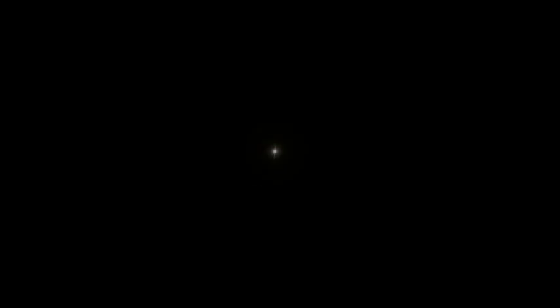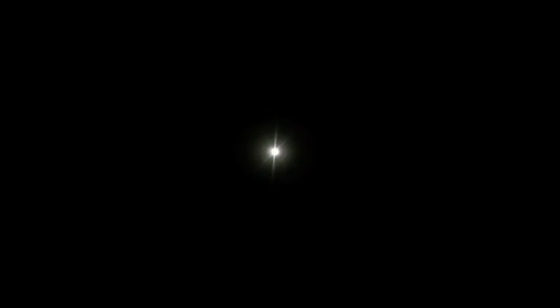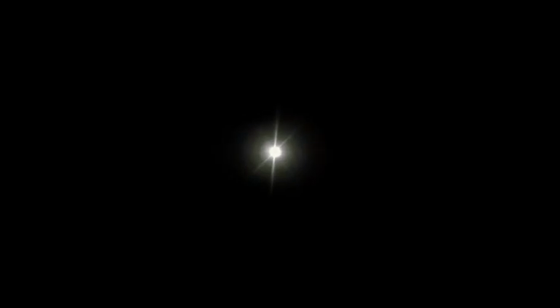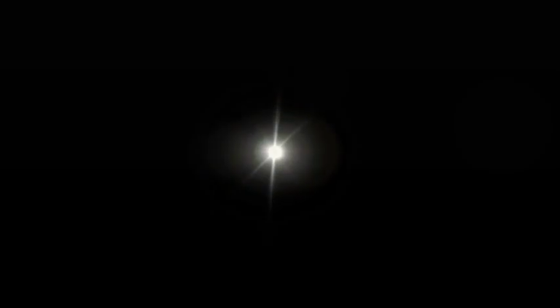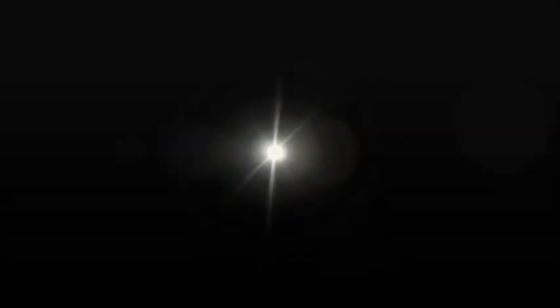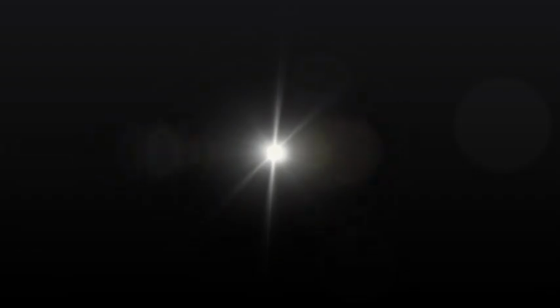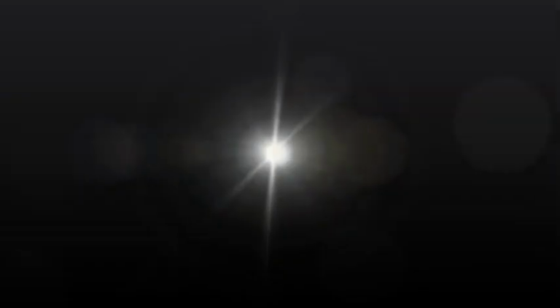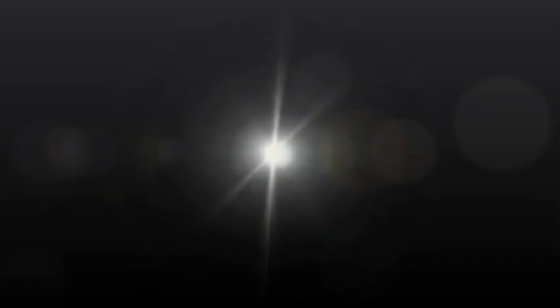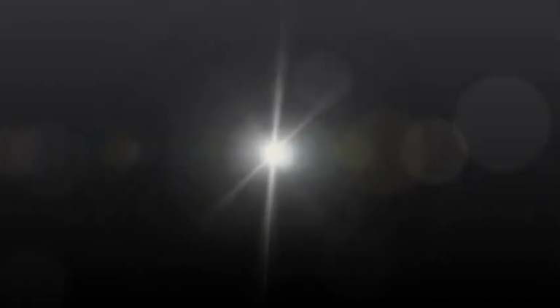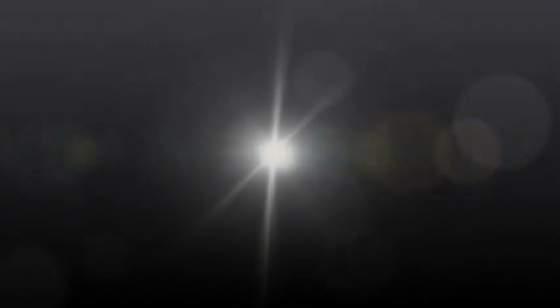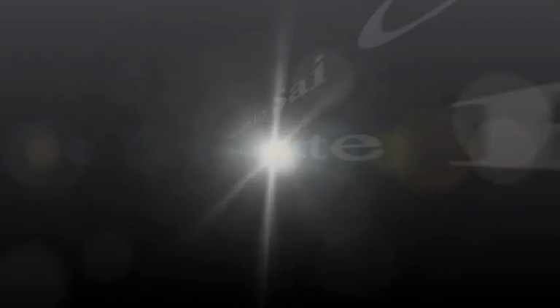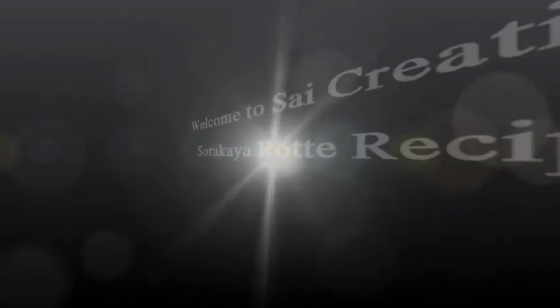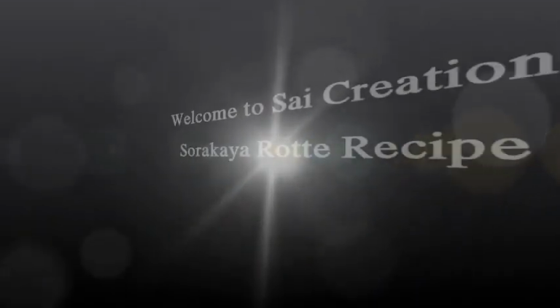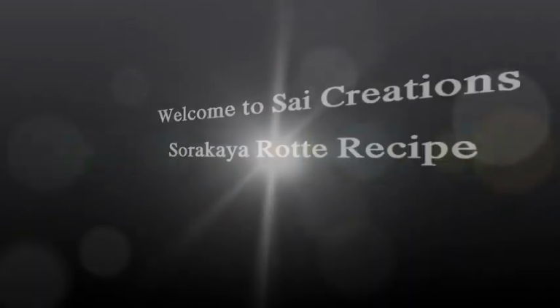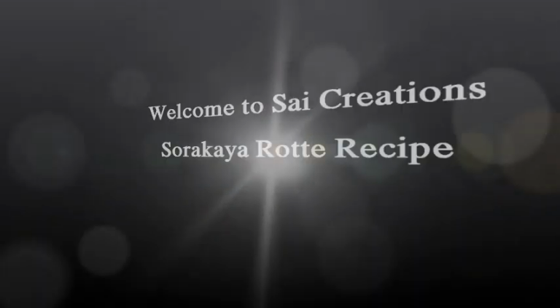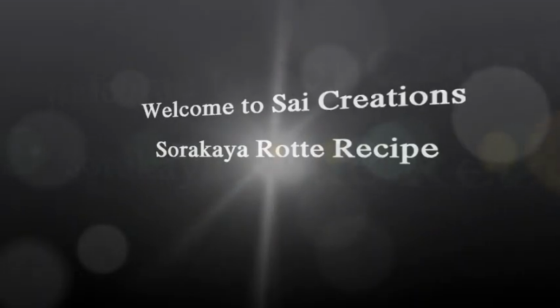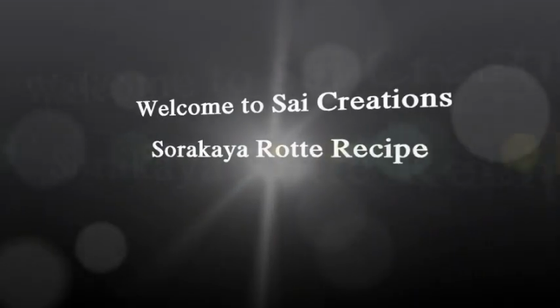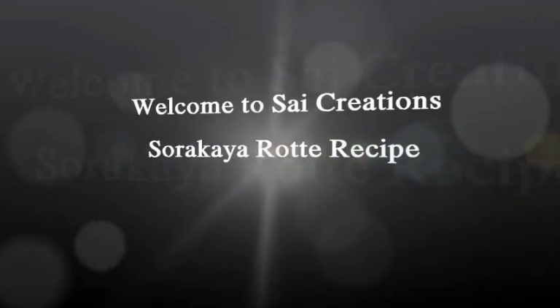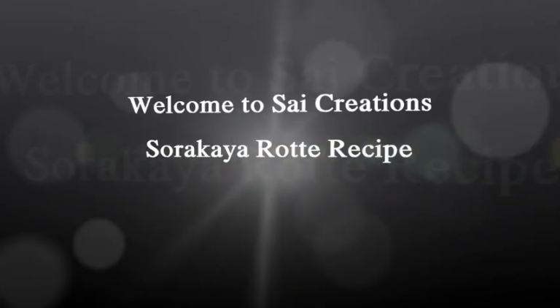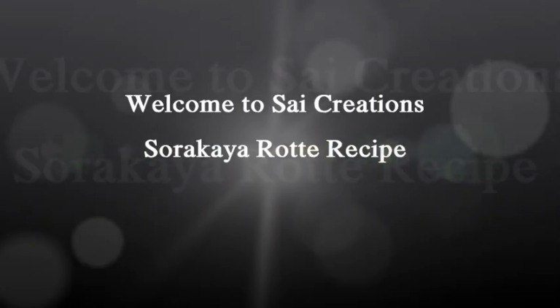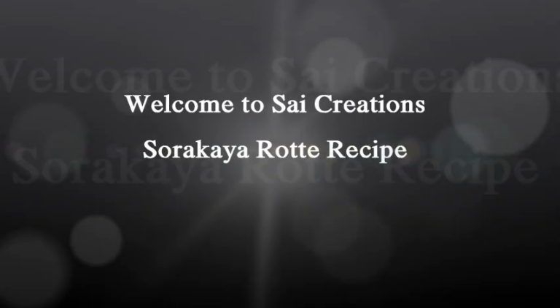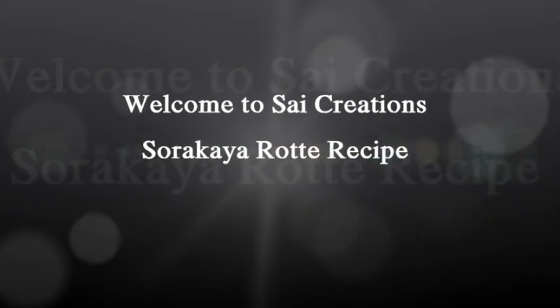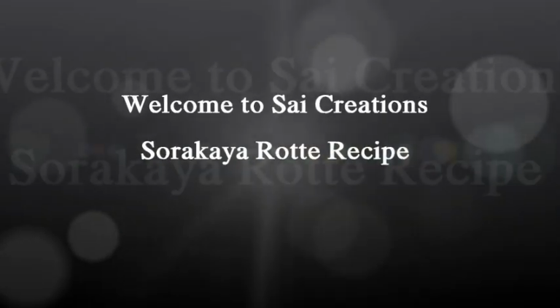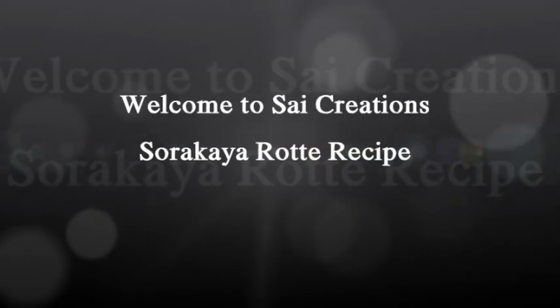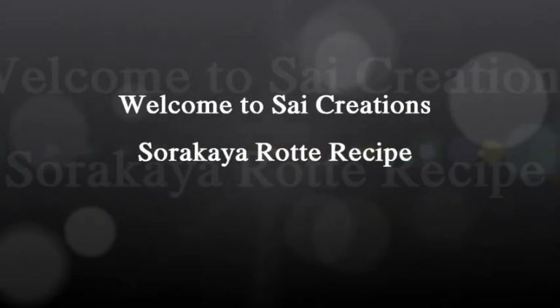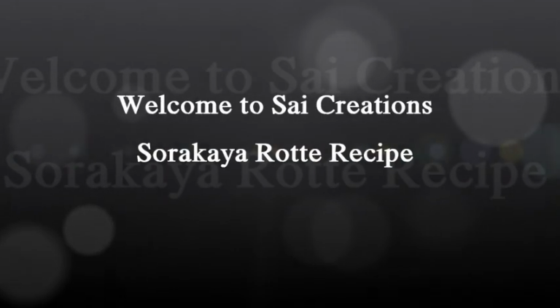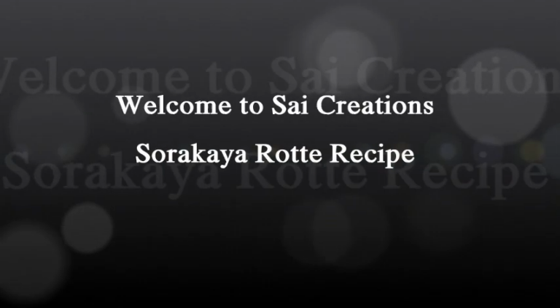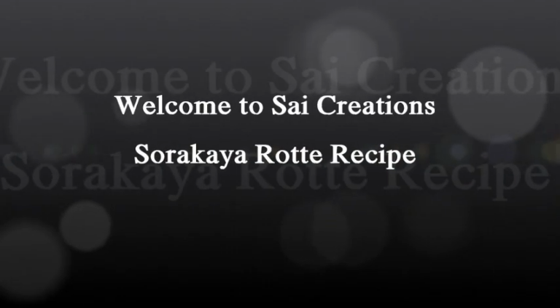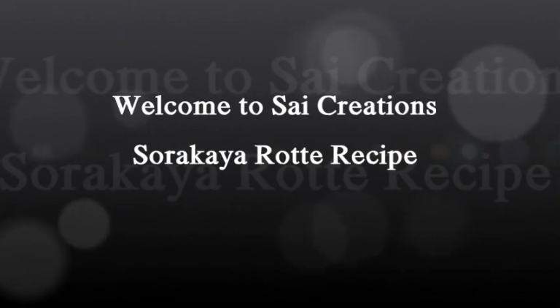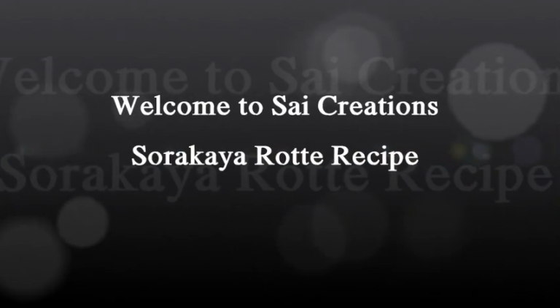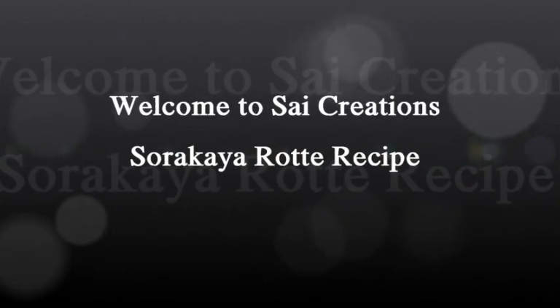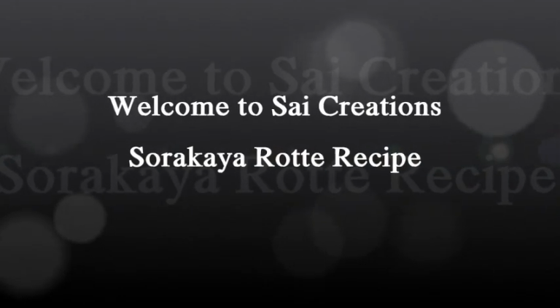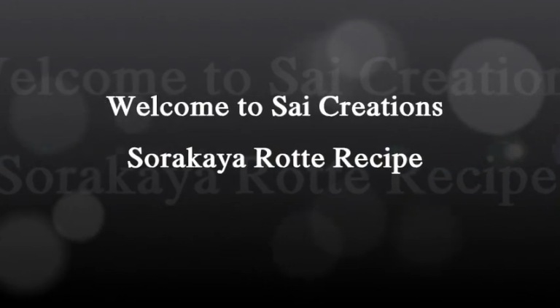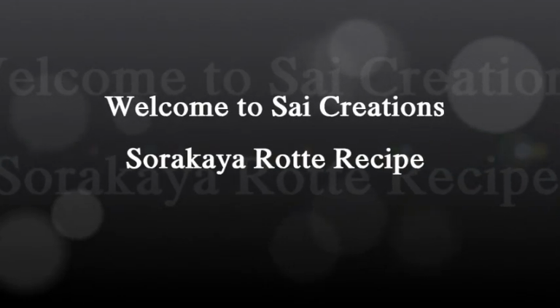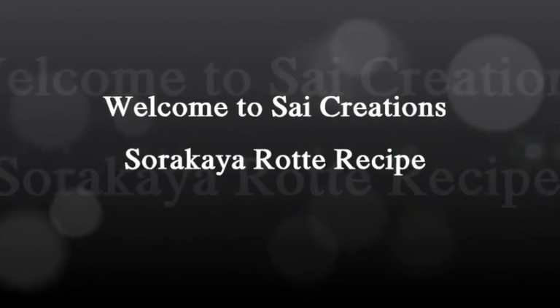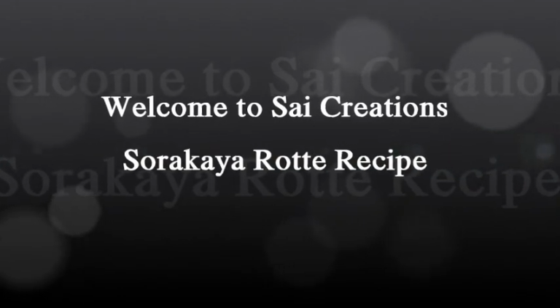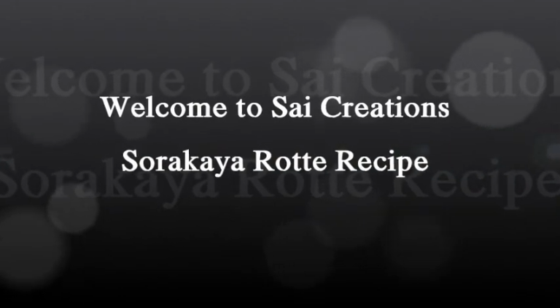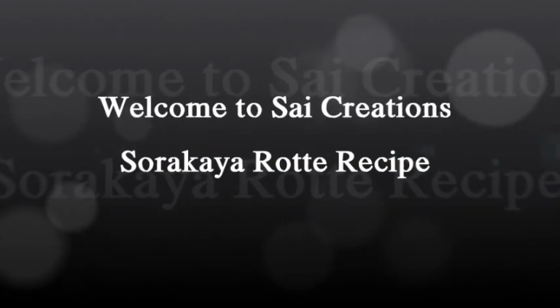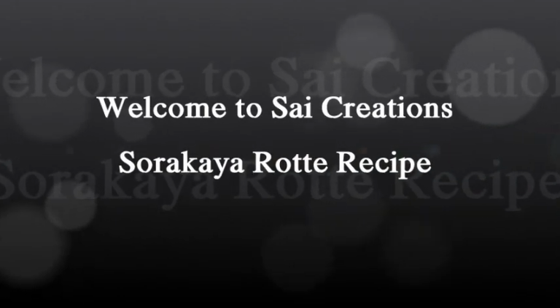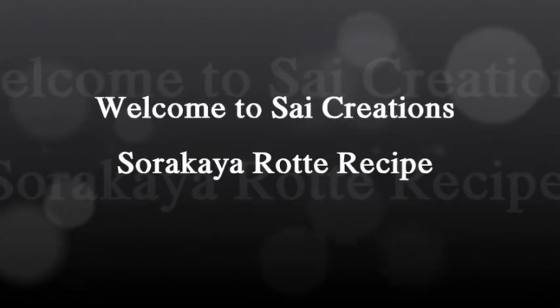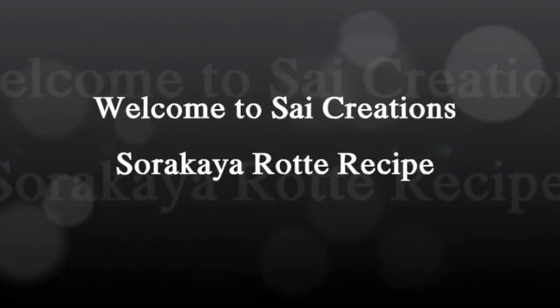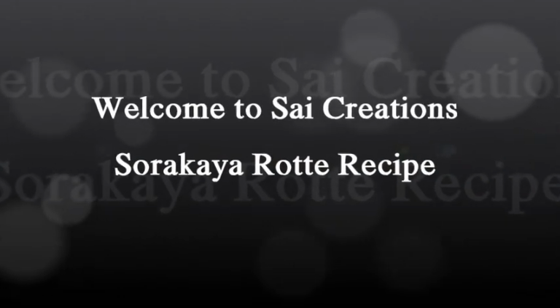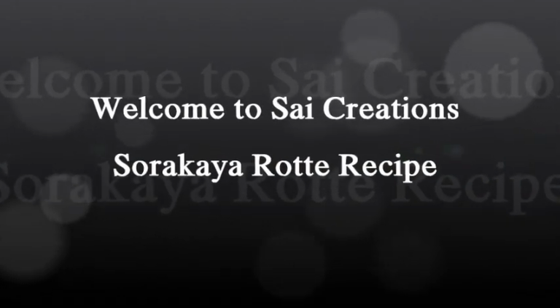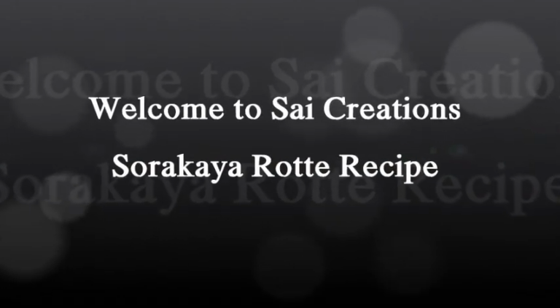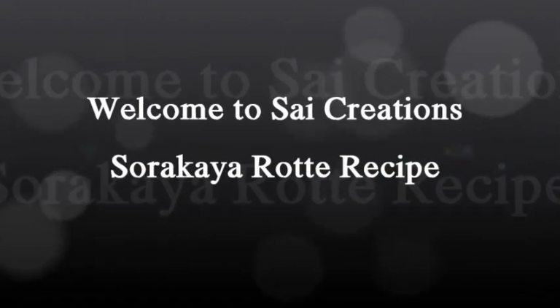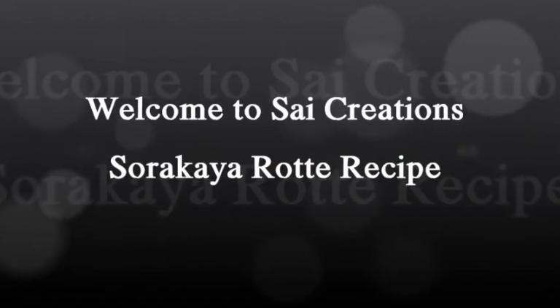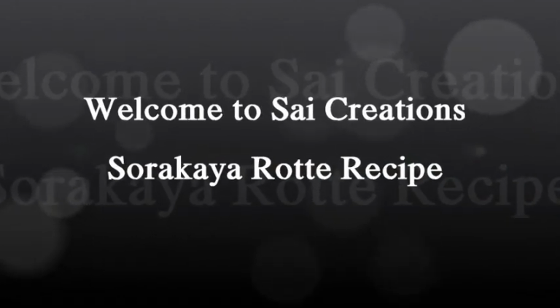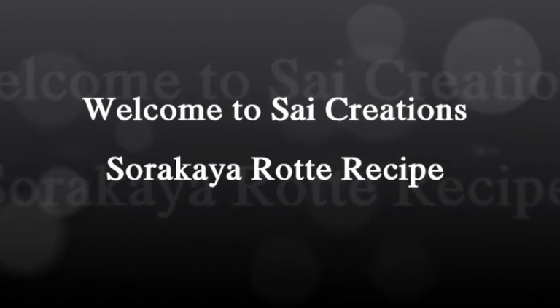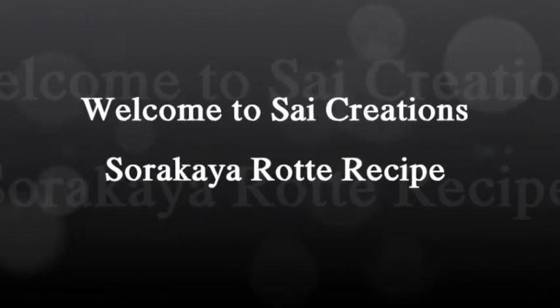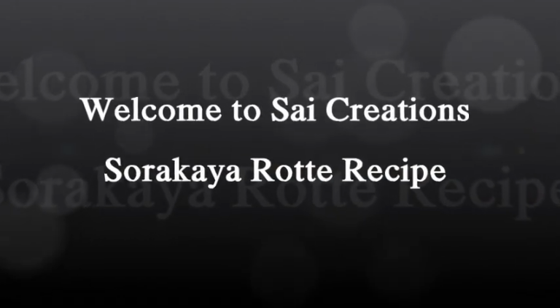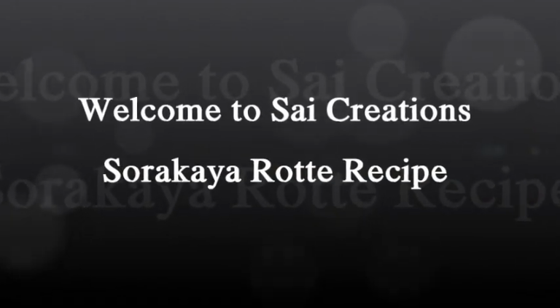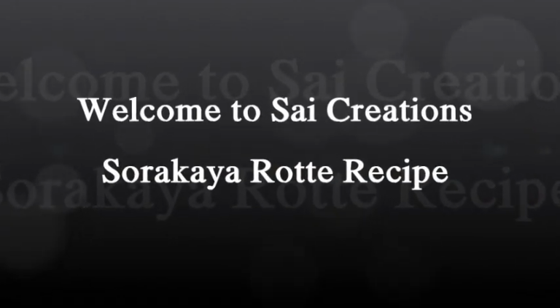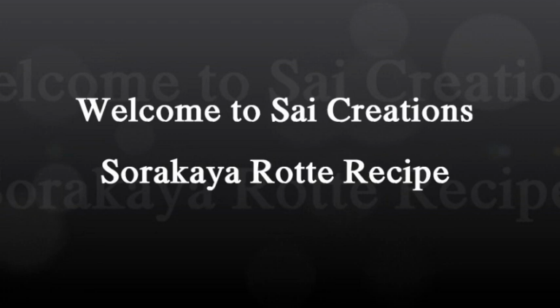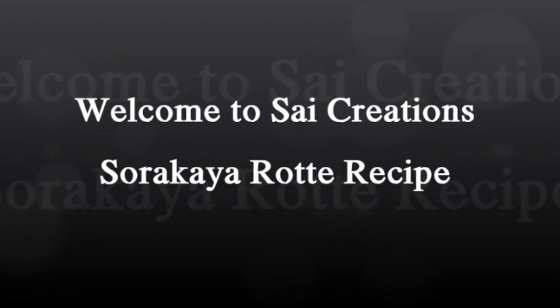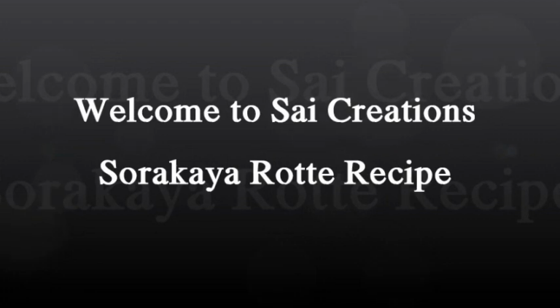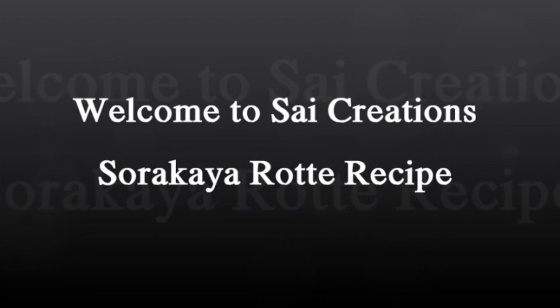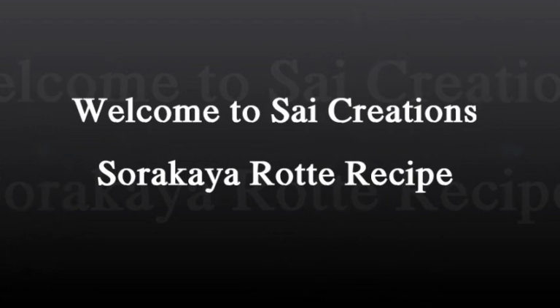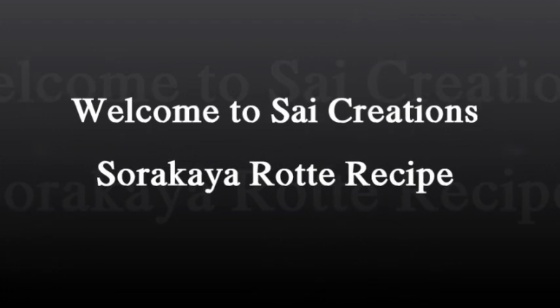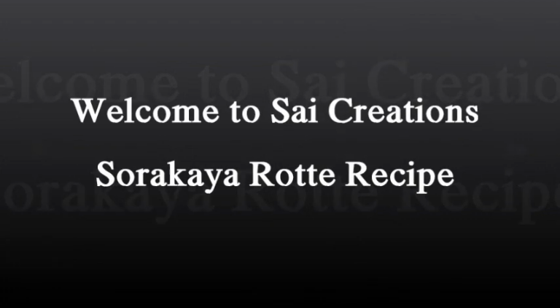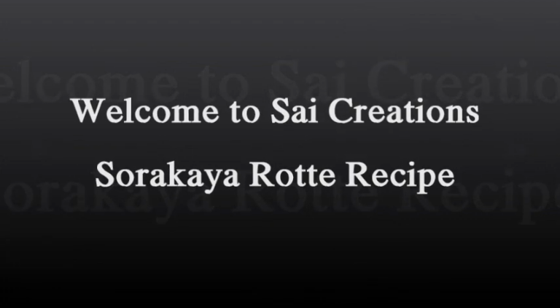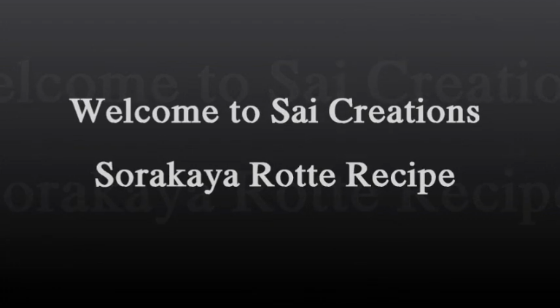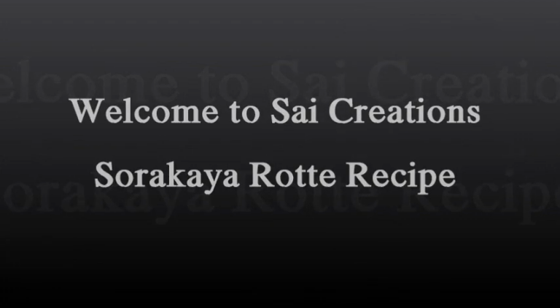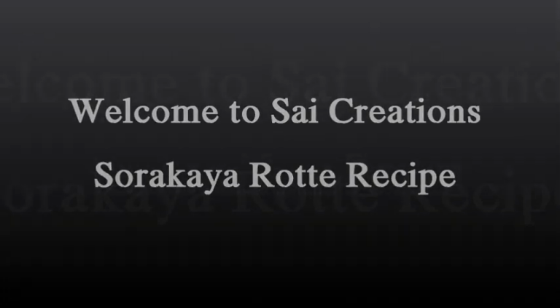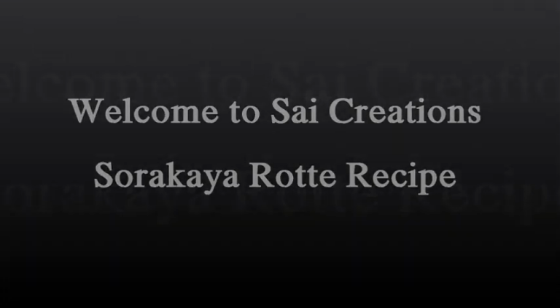Hello friends! Welcome back to my channel, Sycreations! I am very excited to see you today.